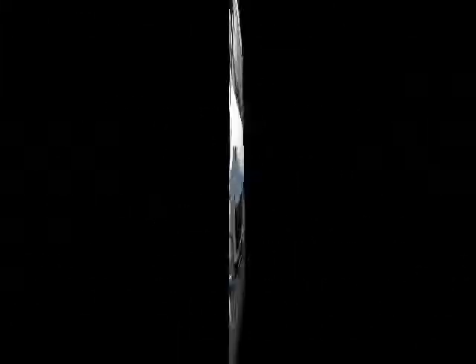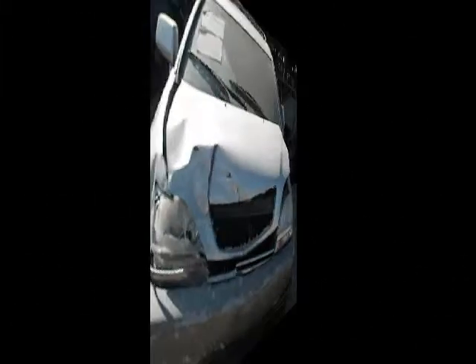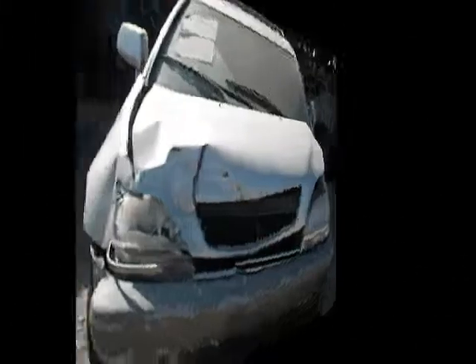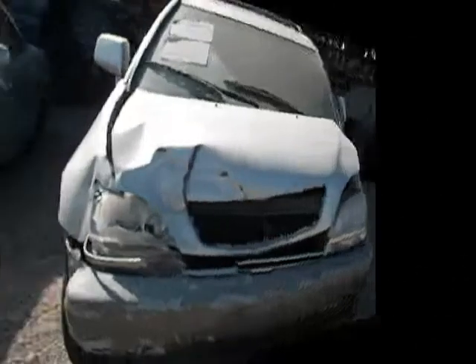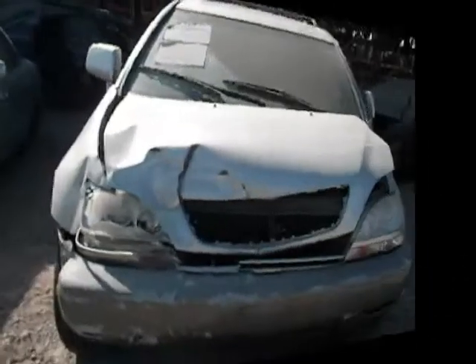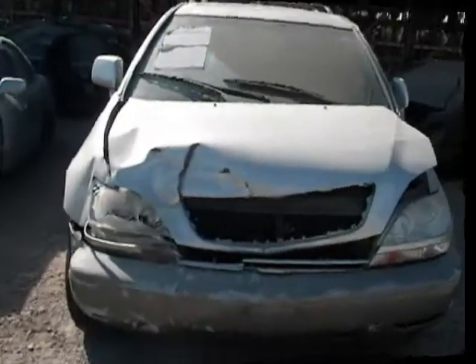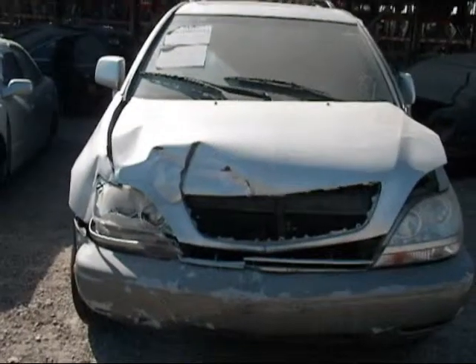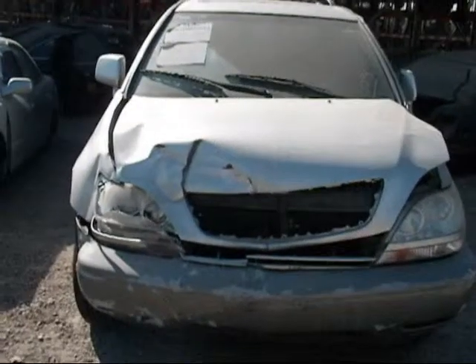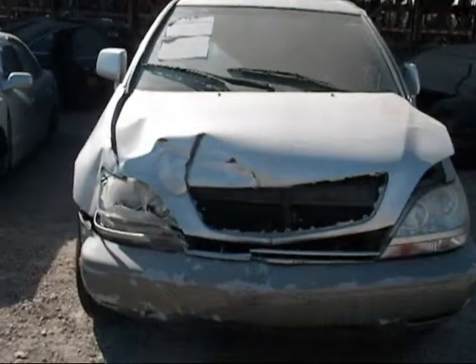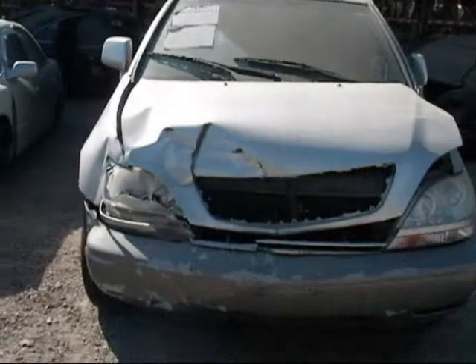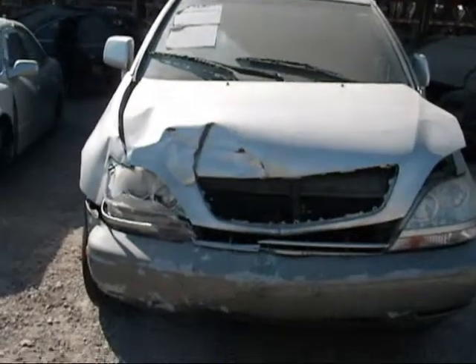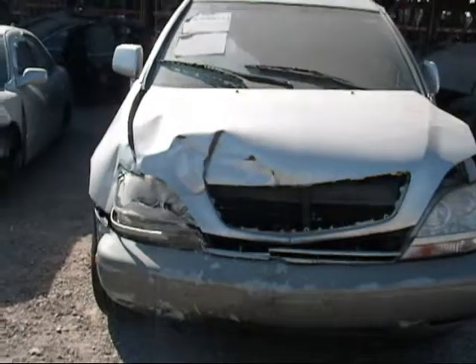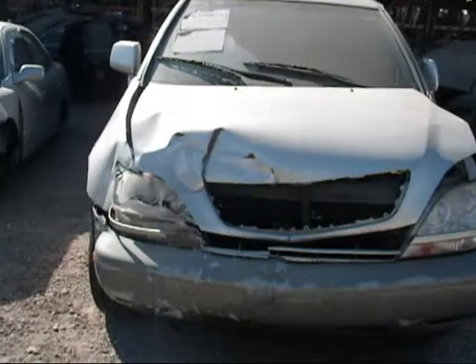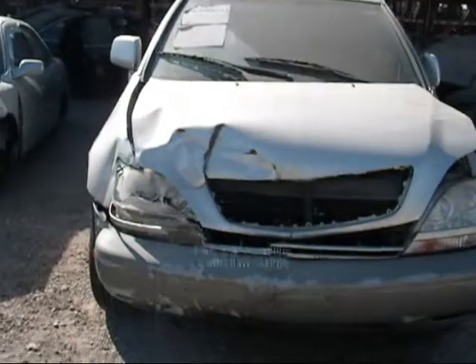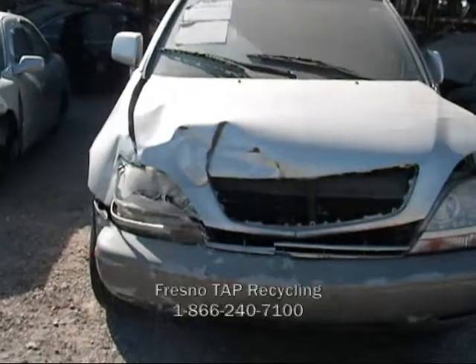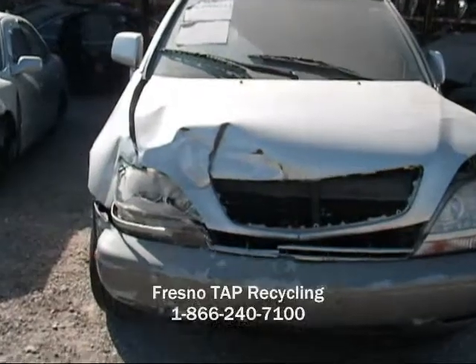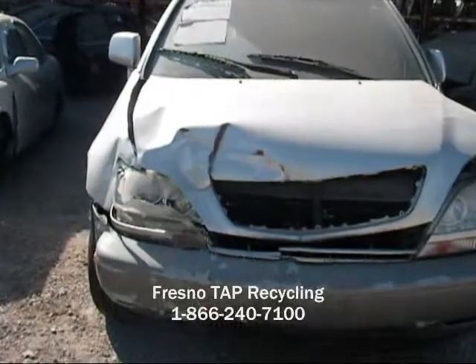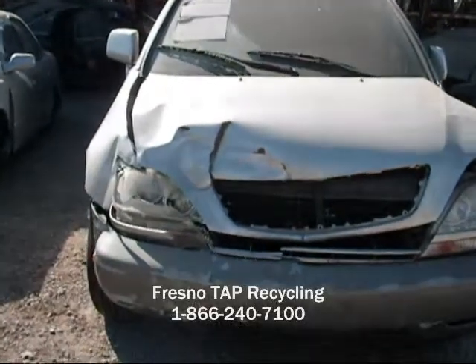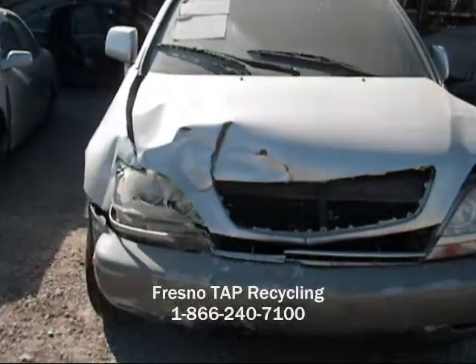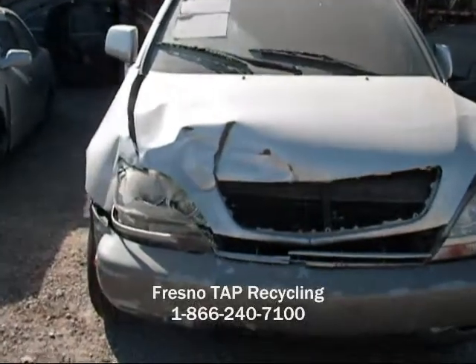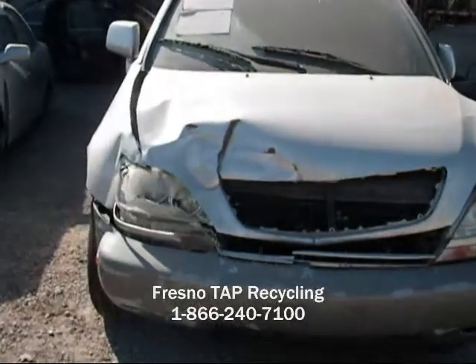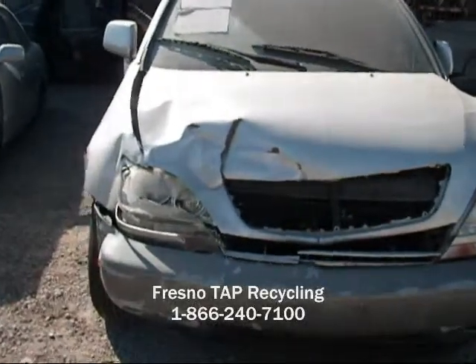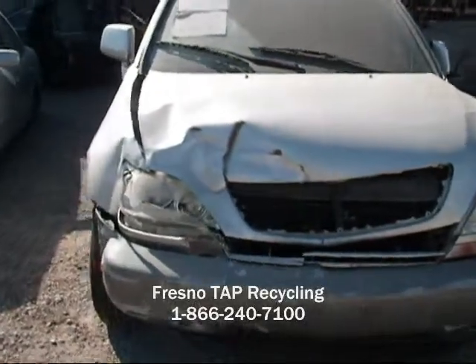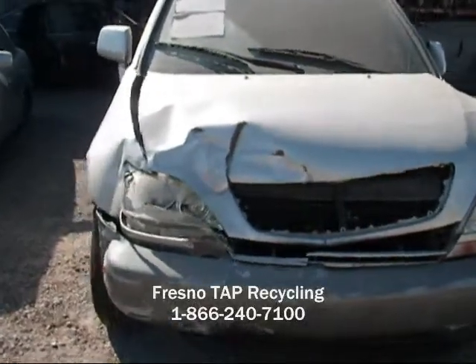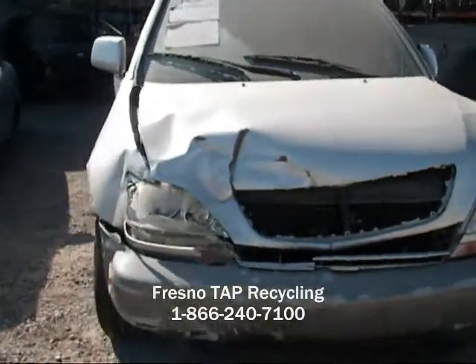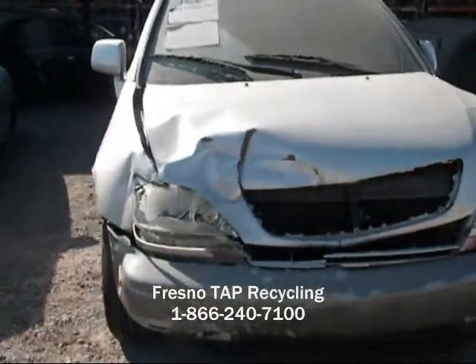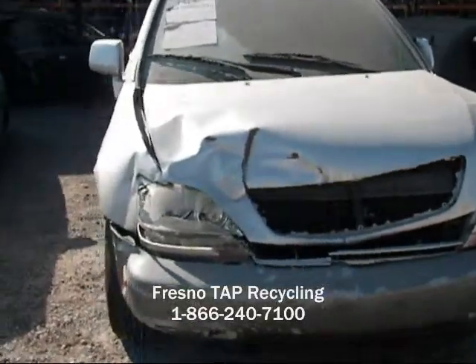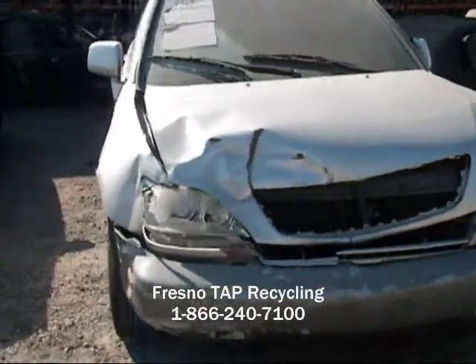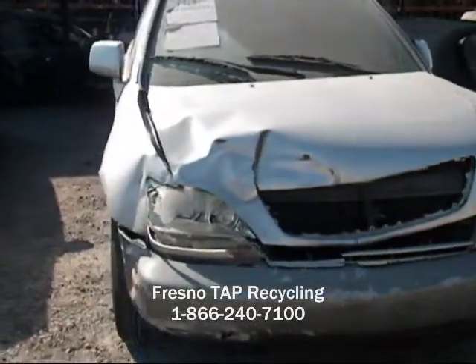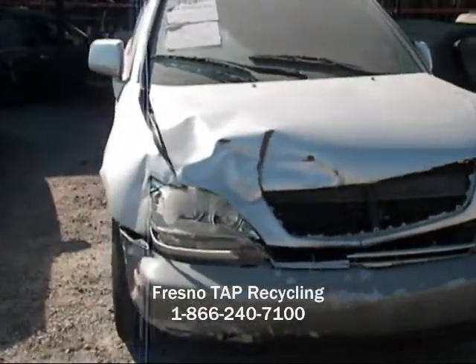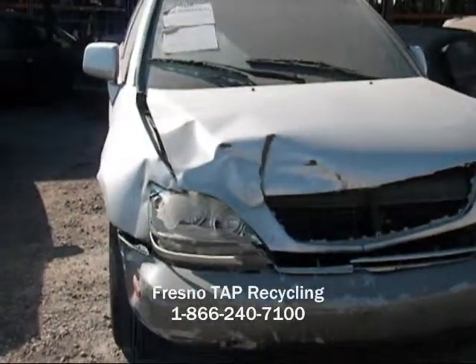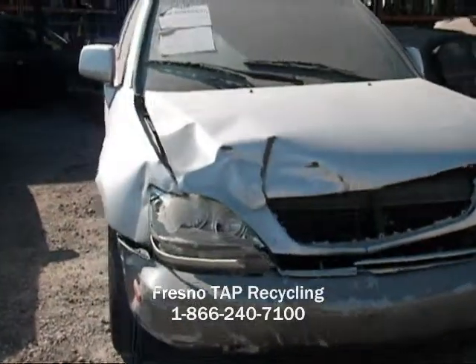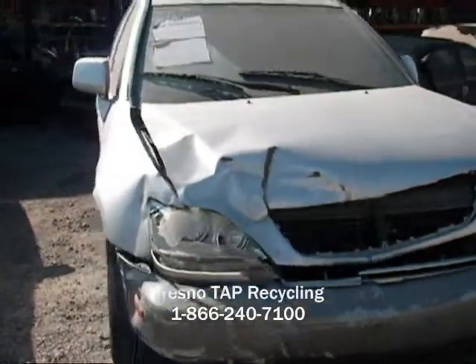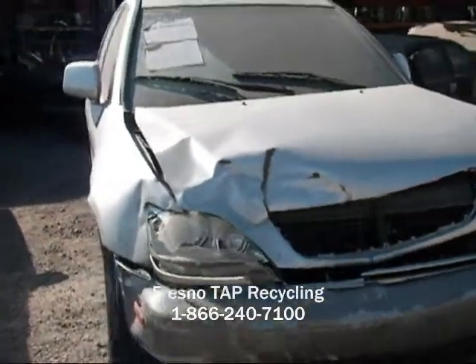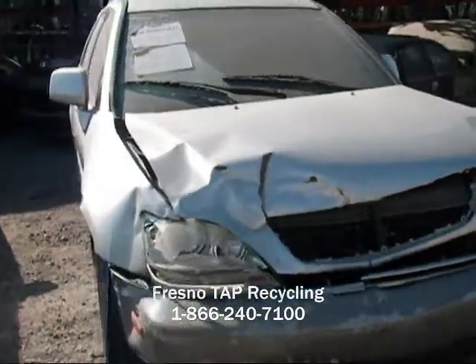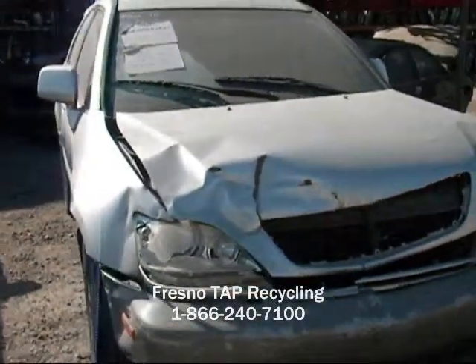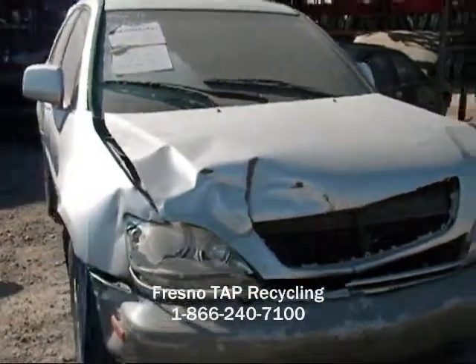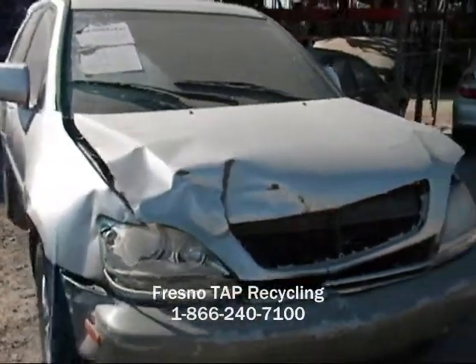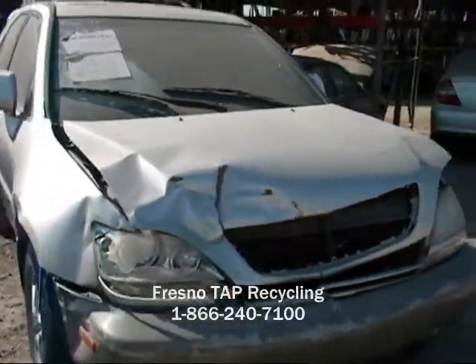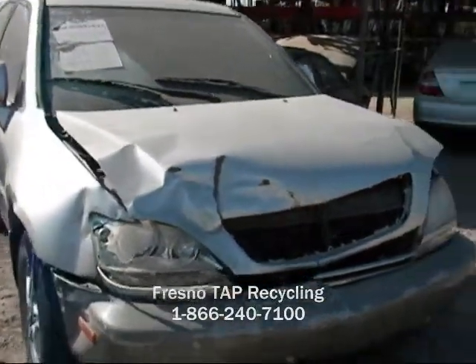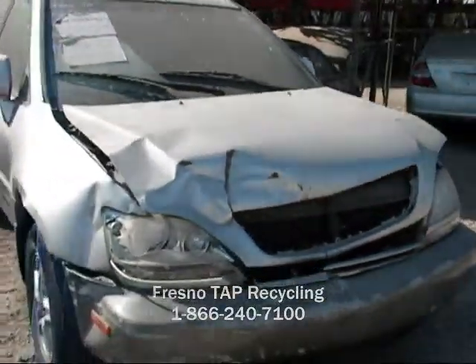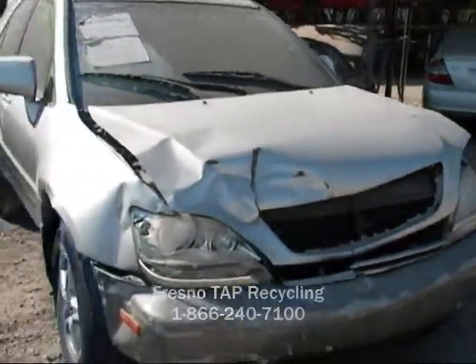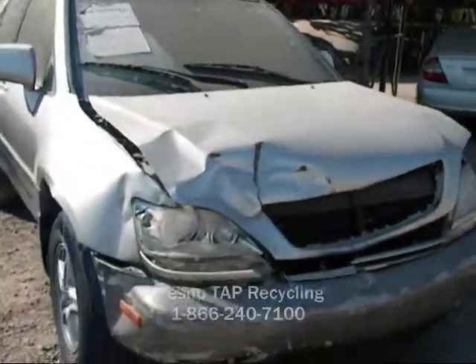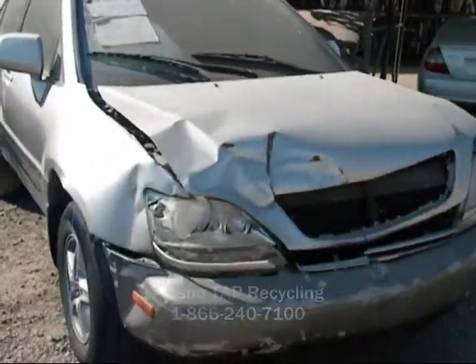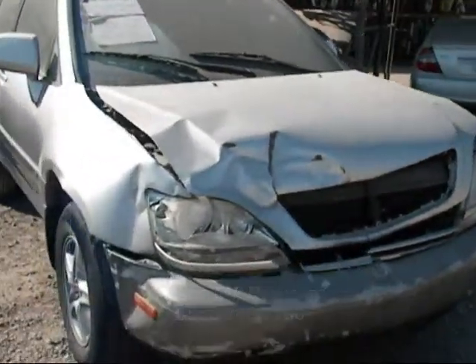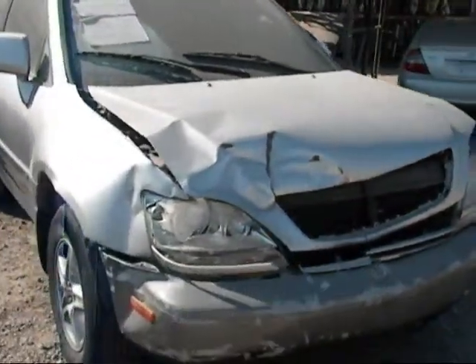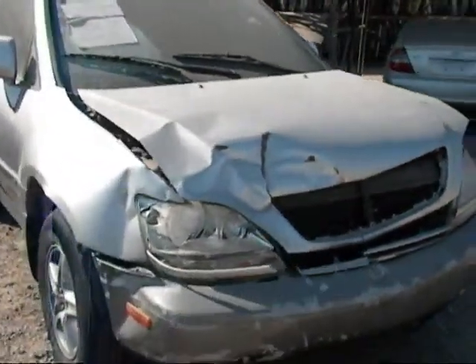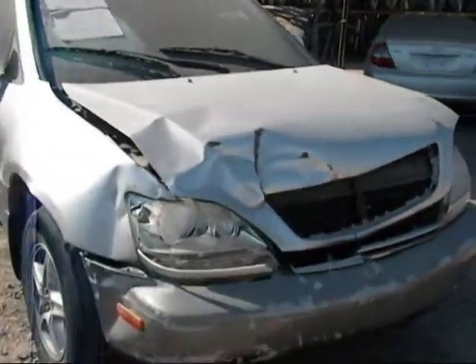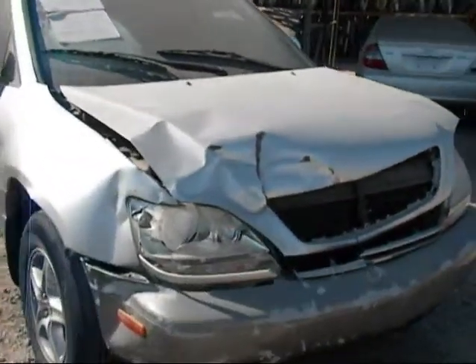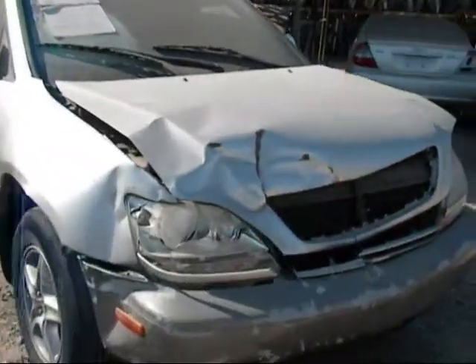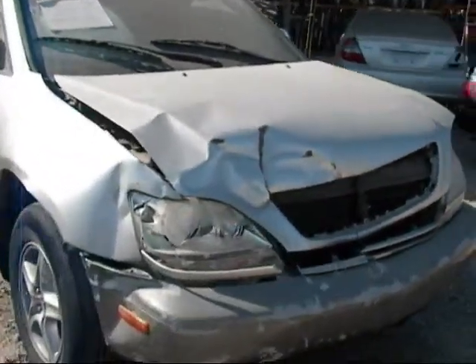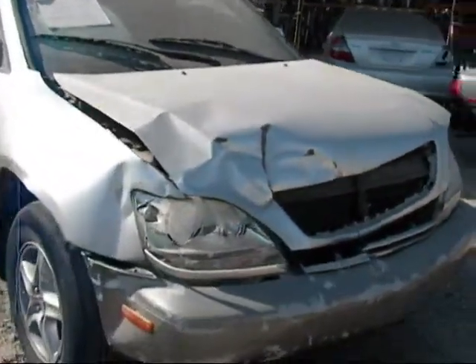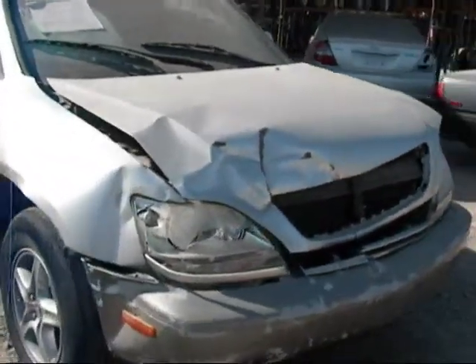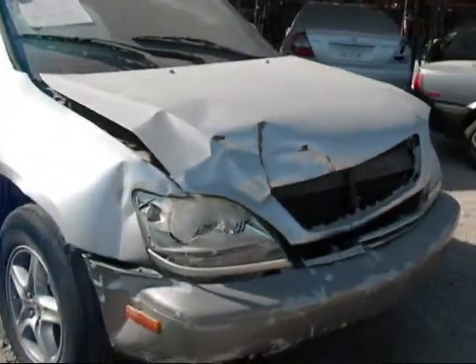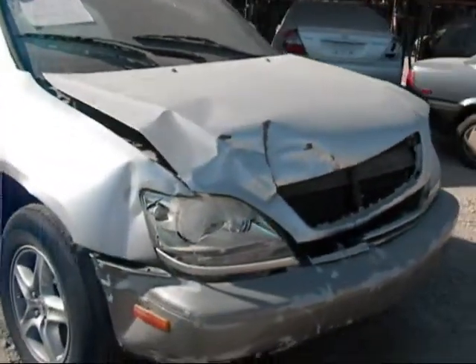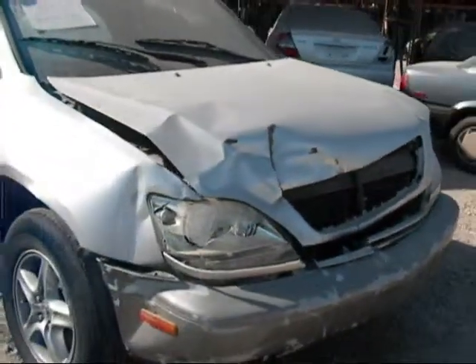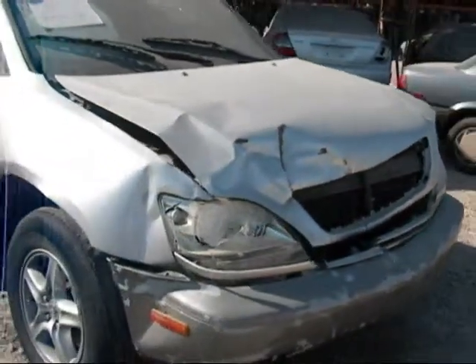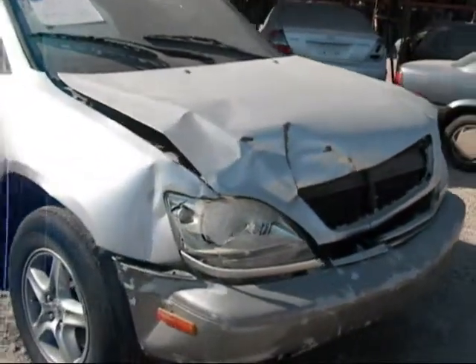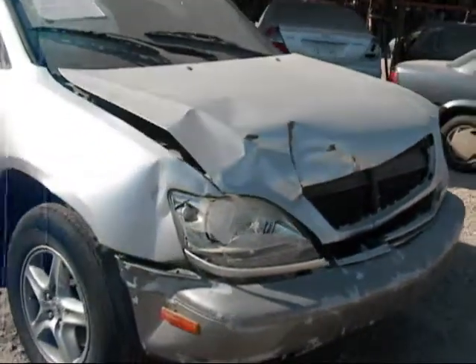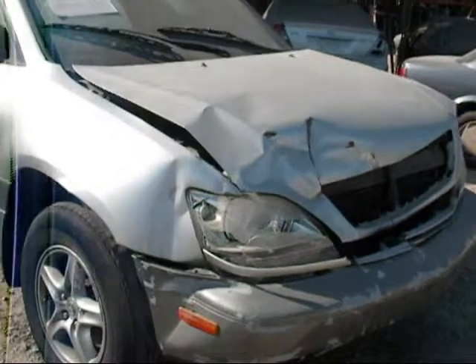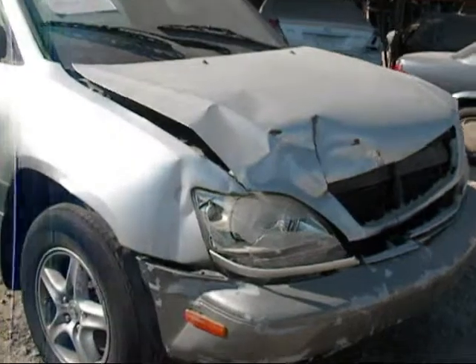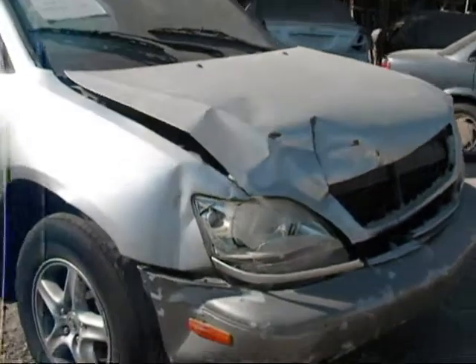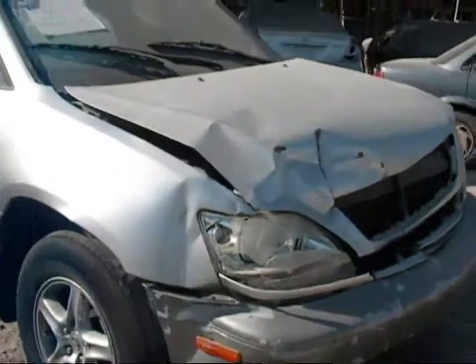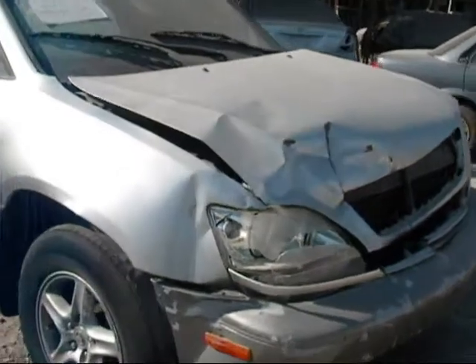Welcome to FresnoTap Recycling. Today we have a 2001 RX300 with front end damage.